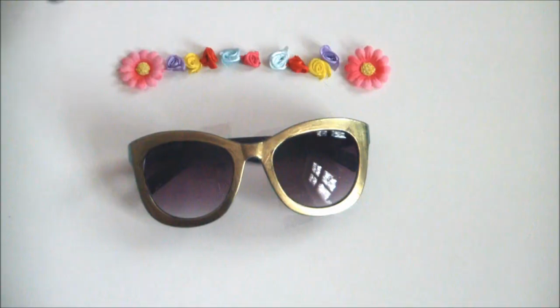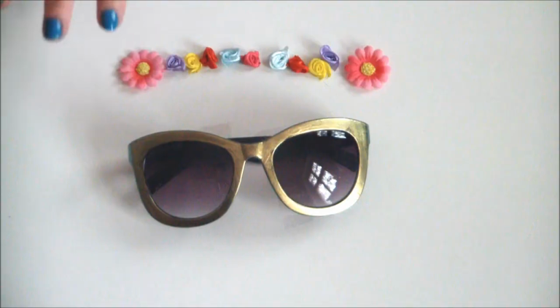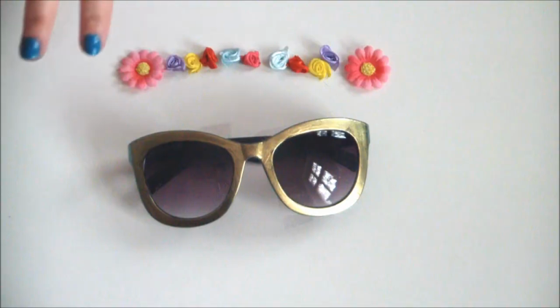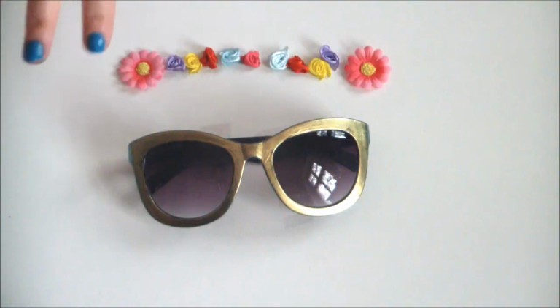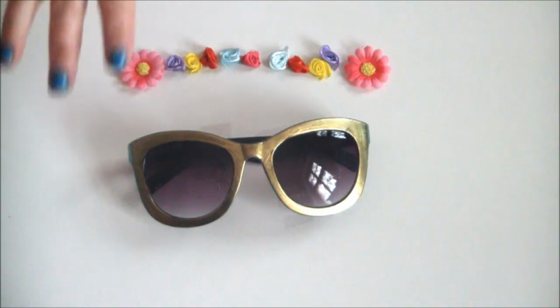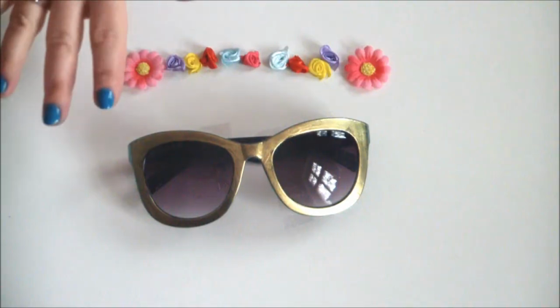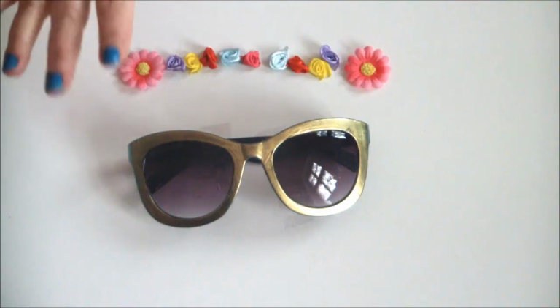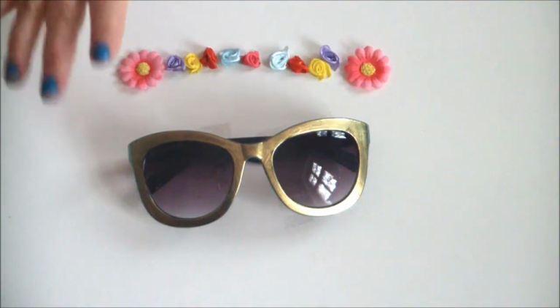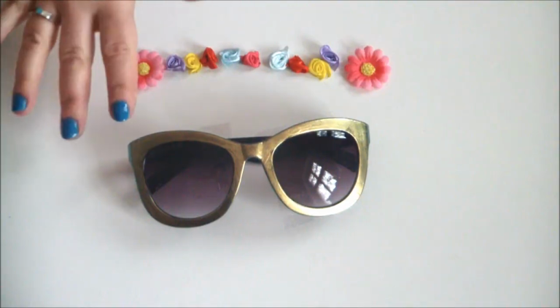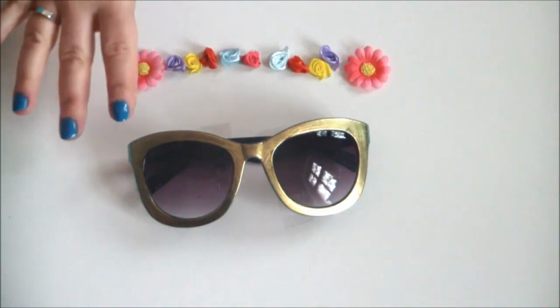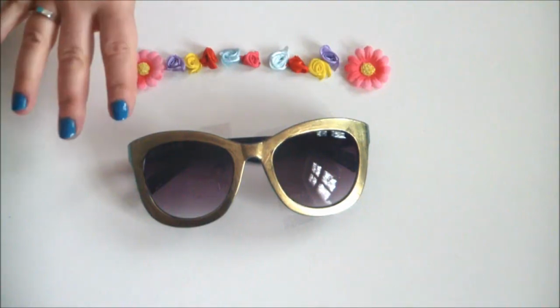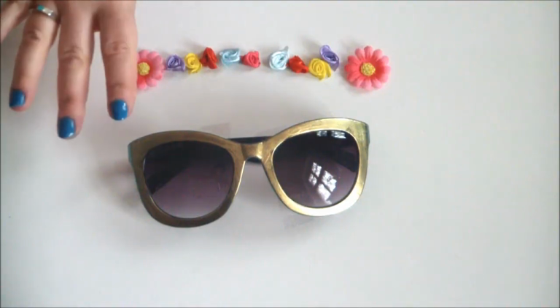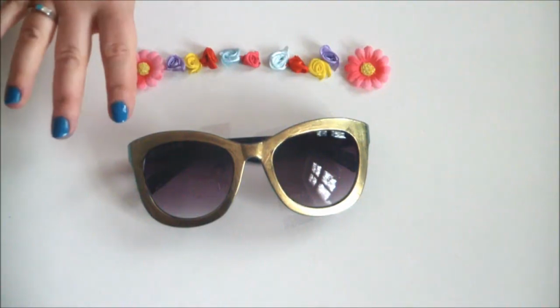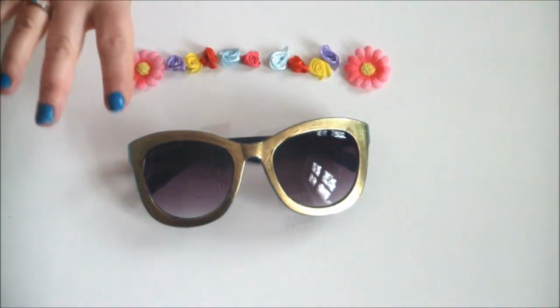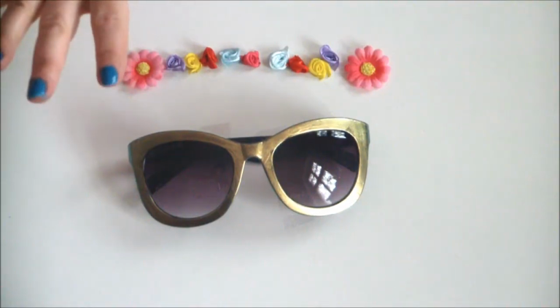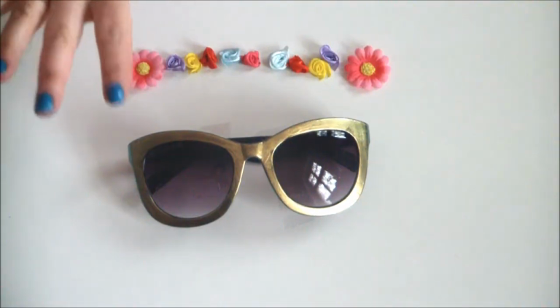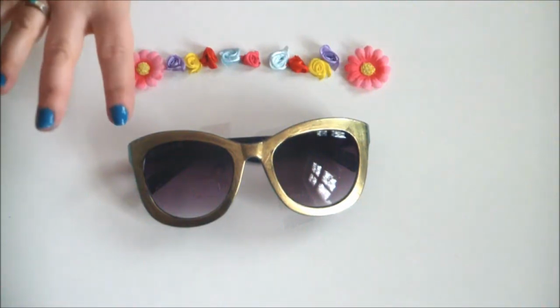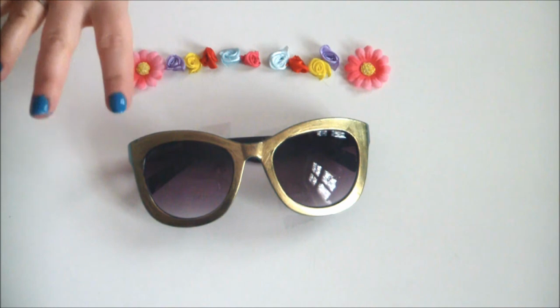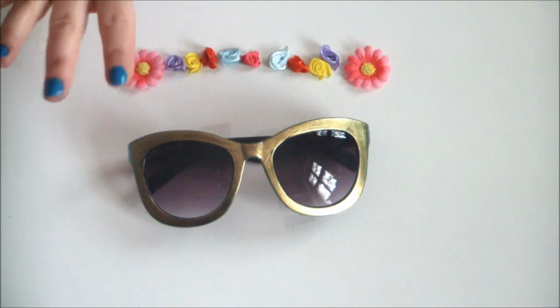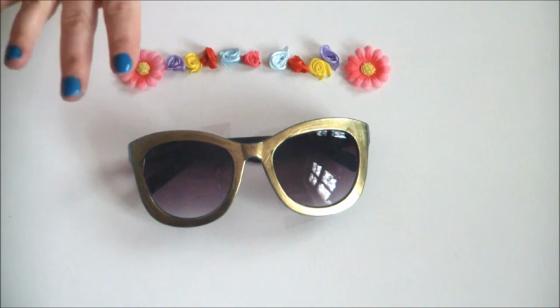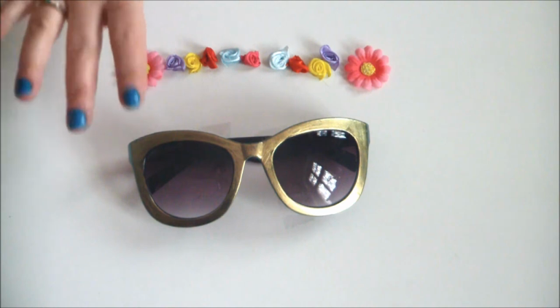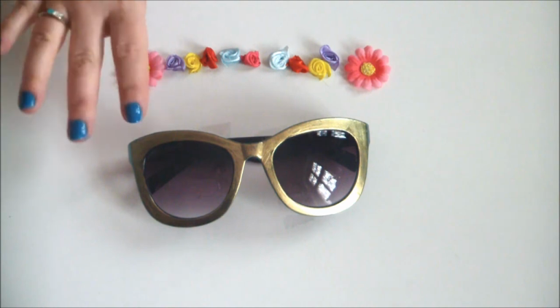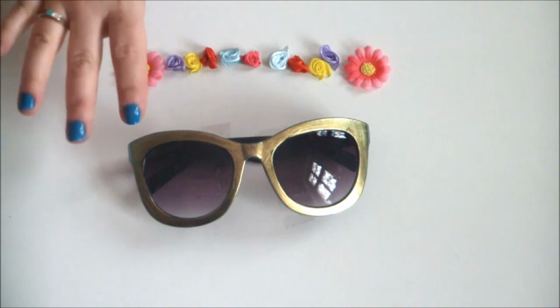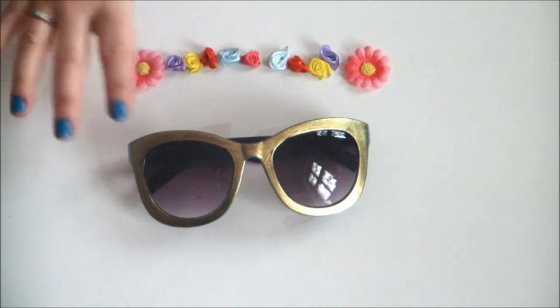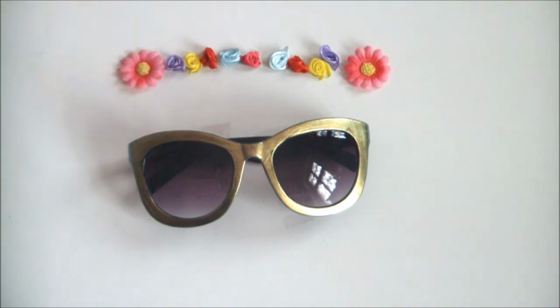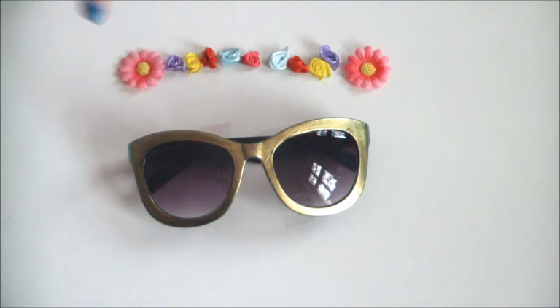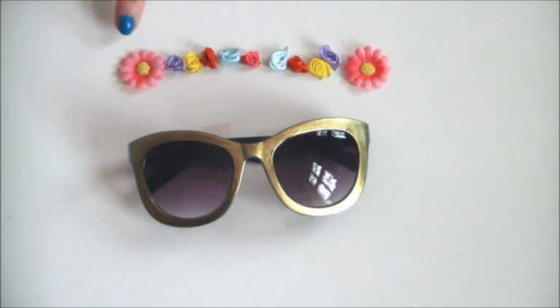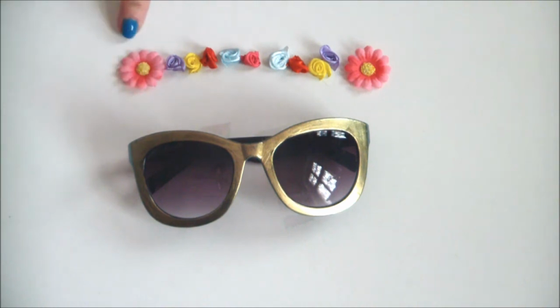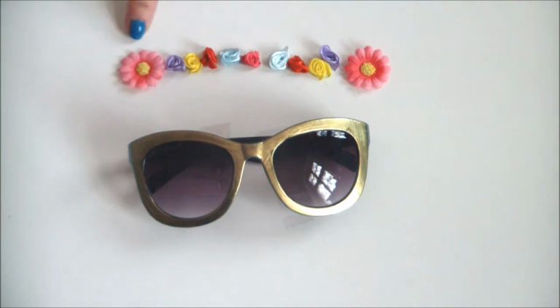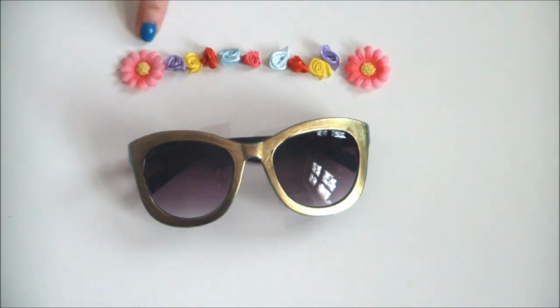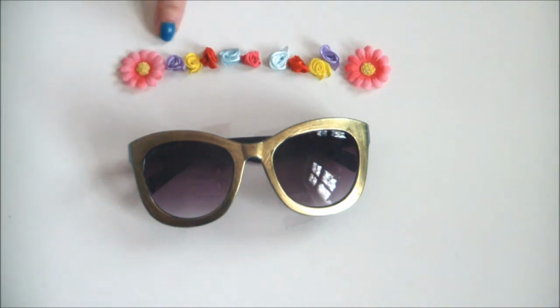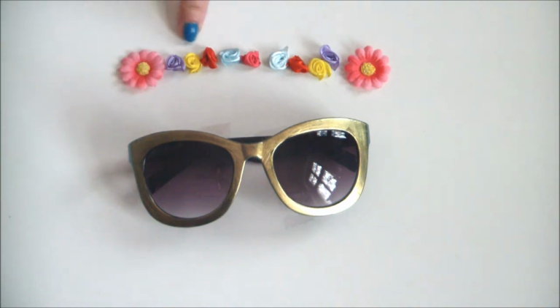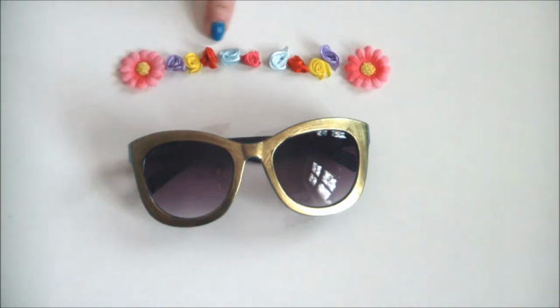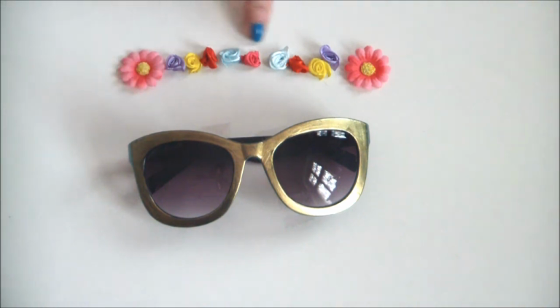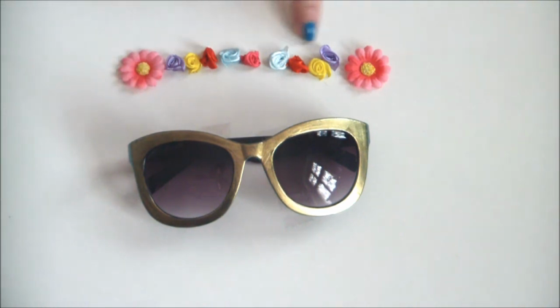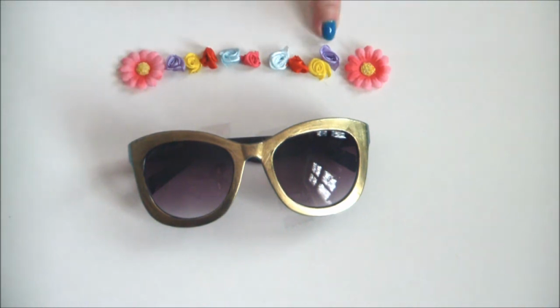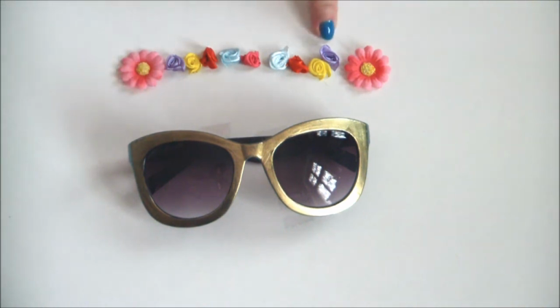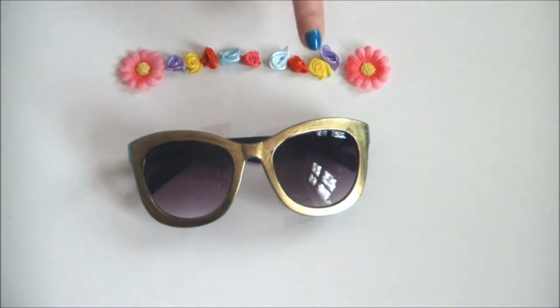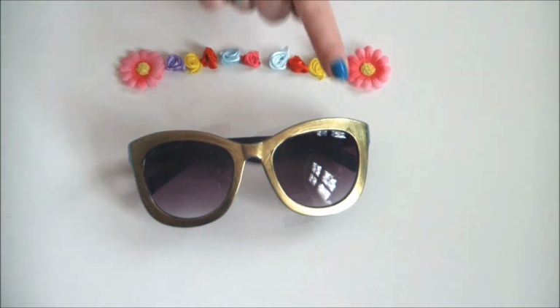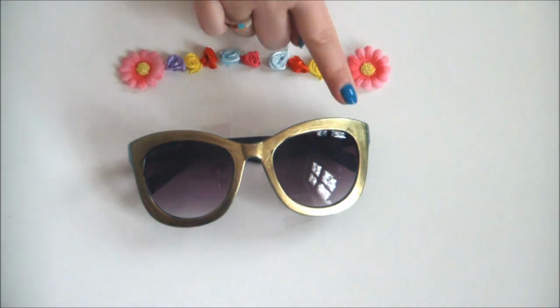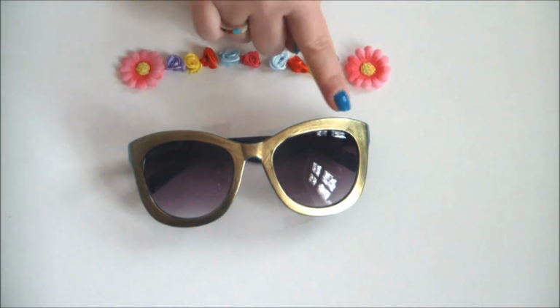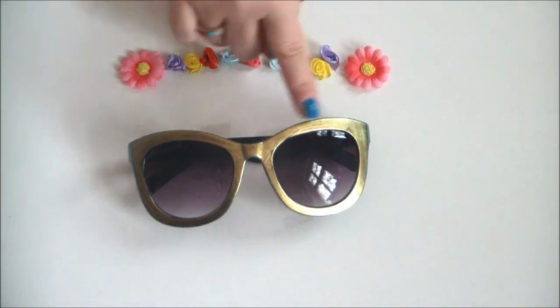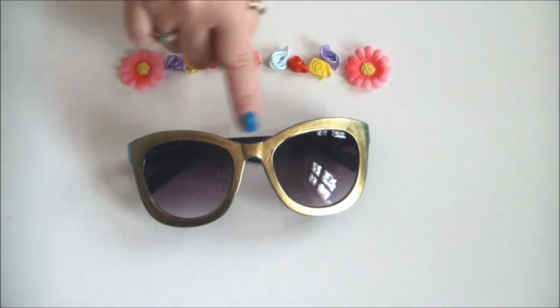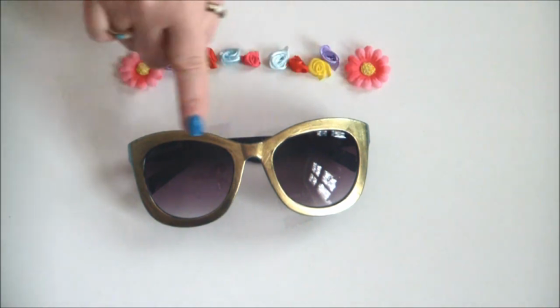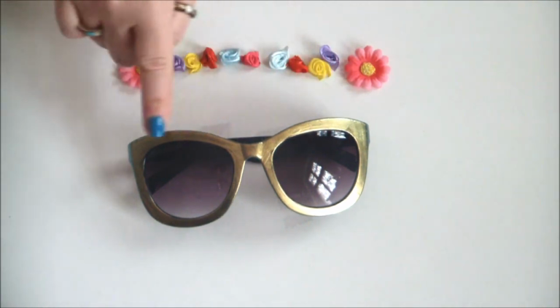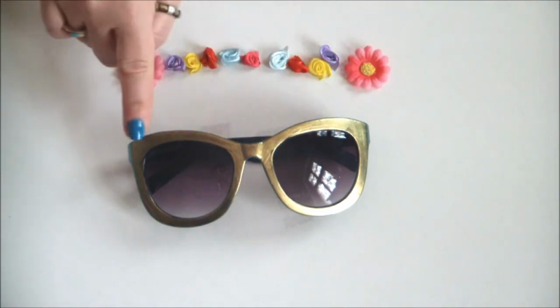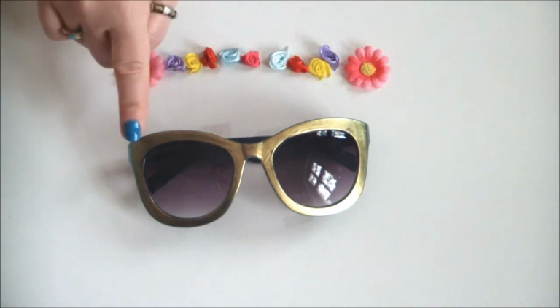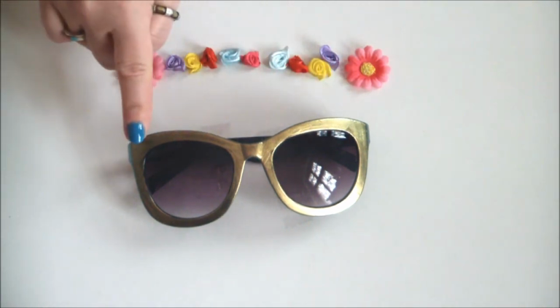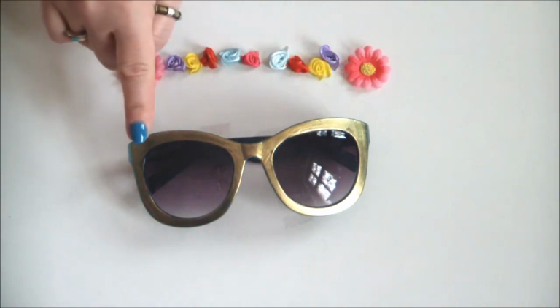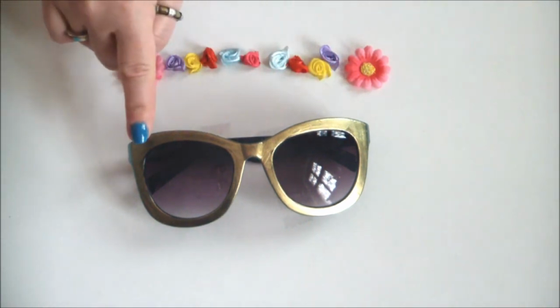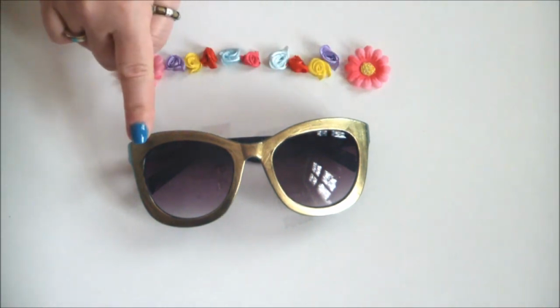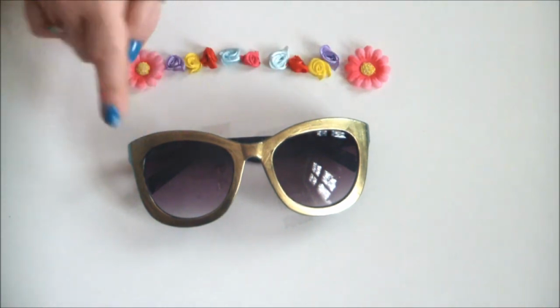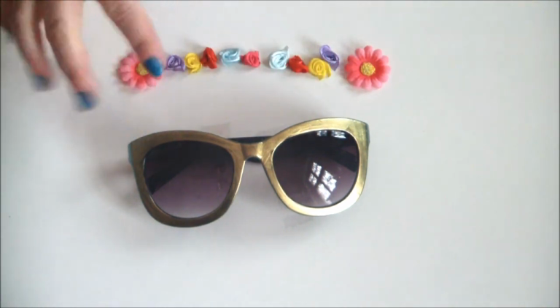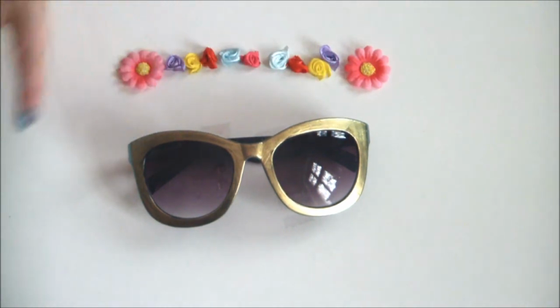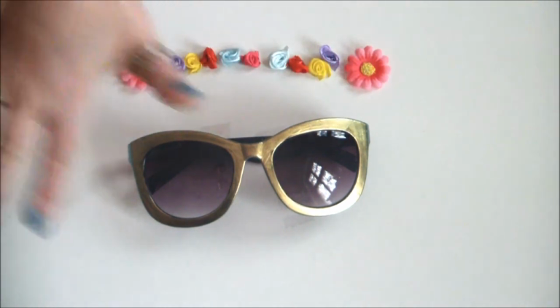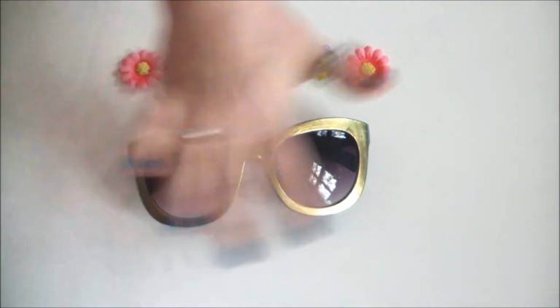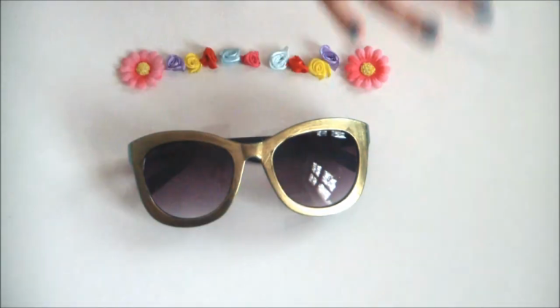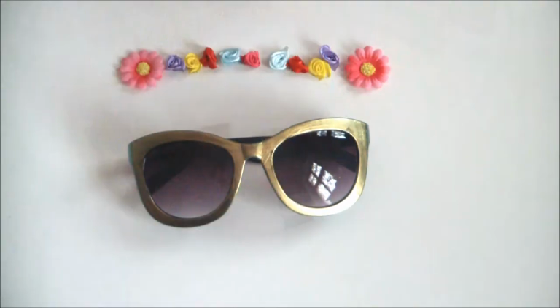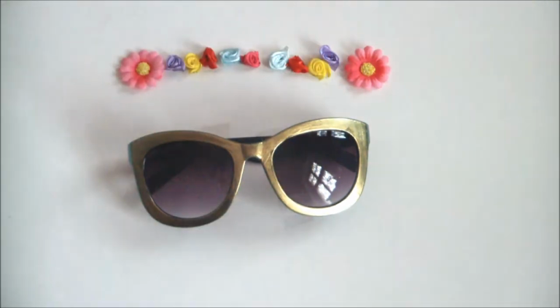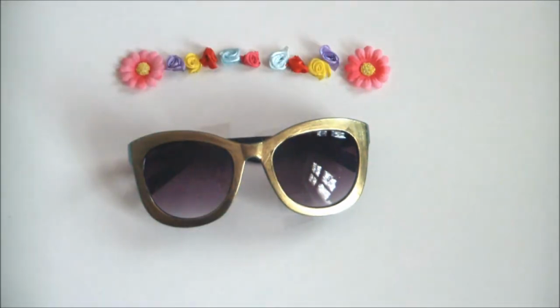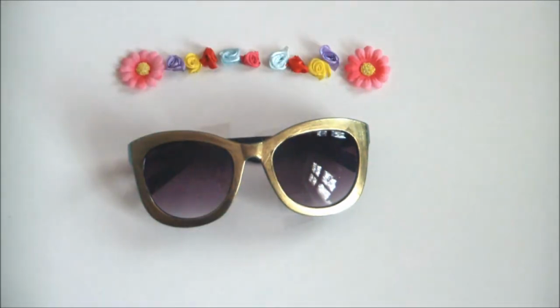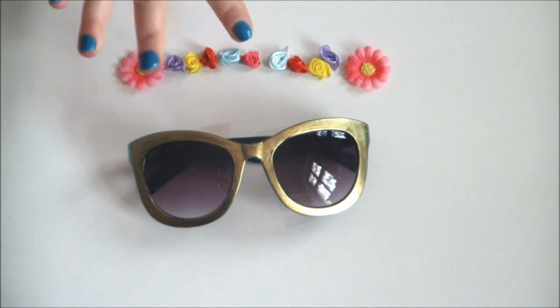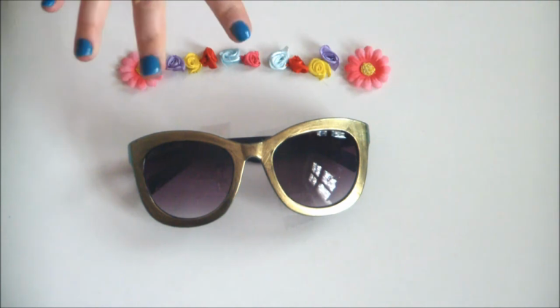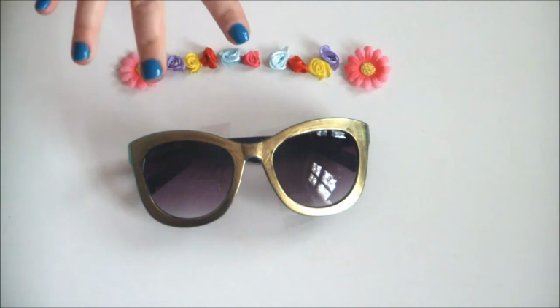Once your nail polish is completely dry, arrange your flowers in the order you'd like to stick them on and get gluing.